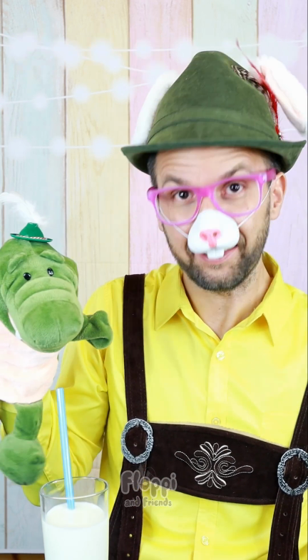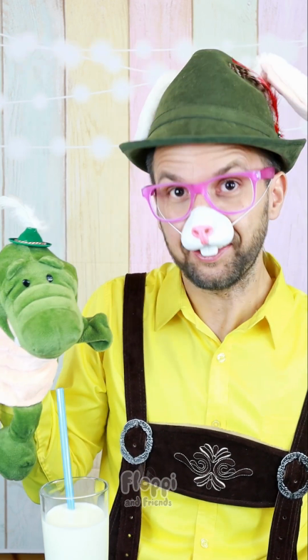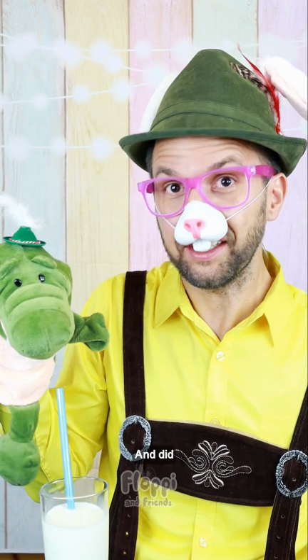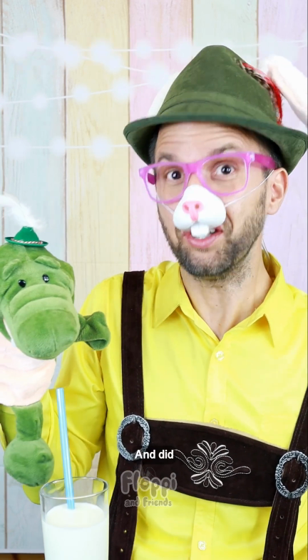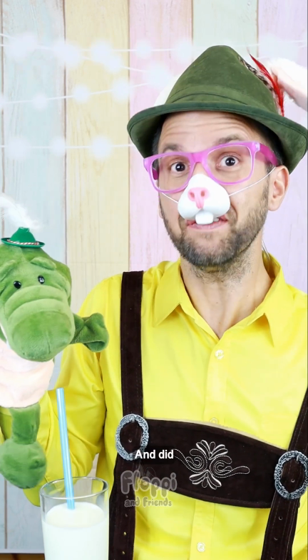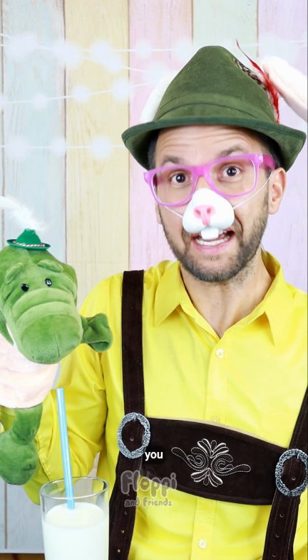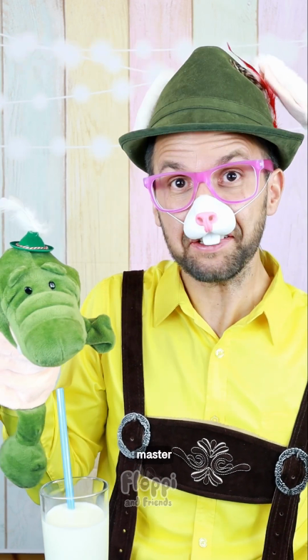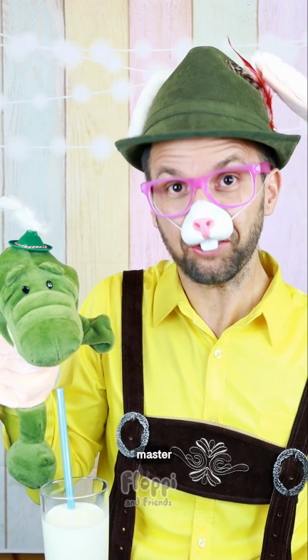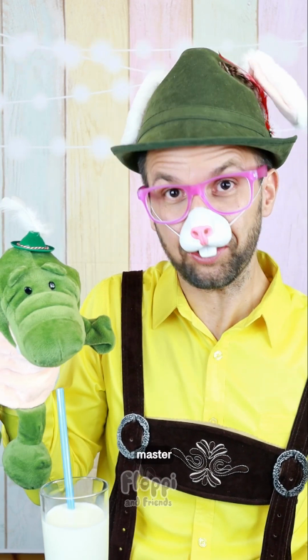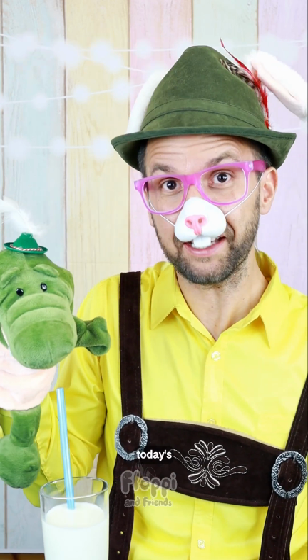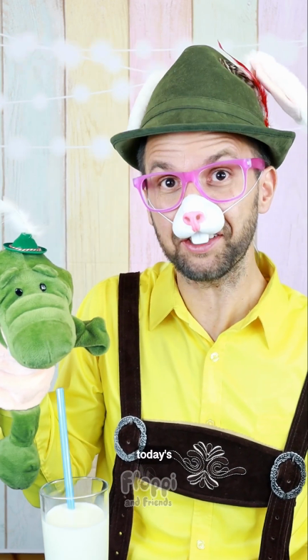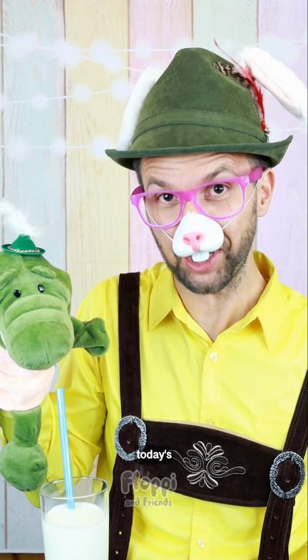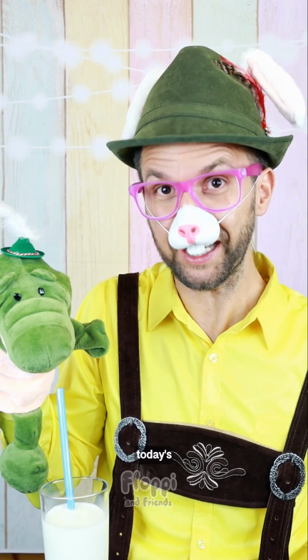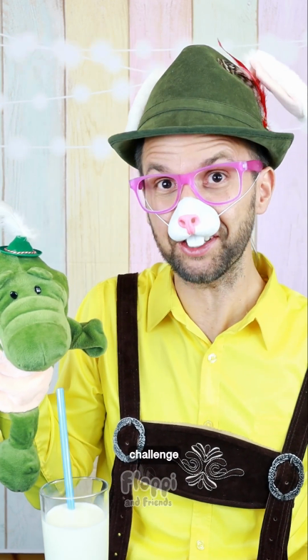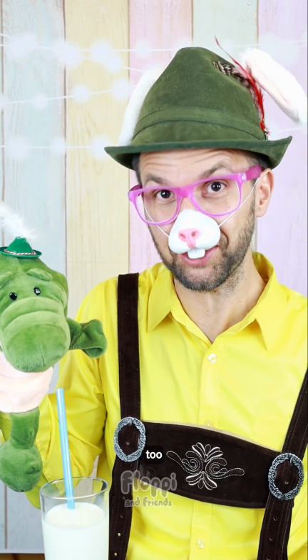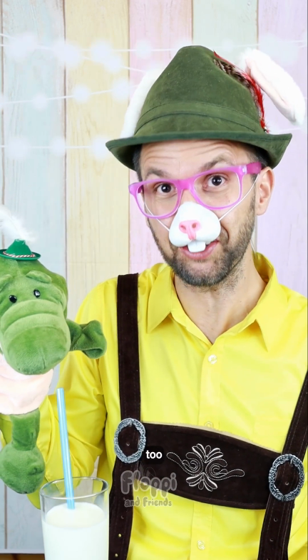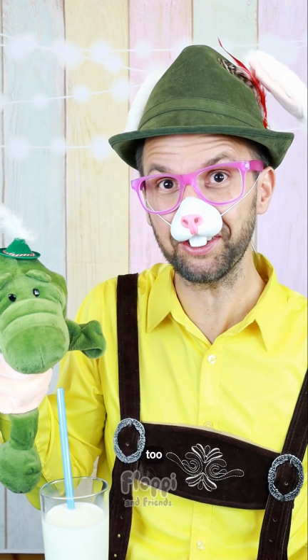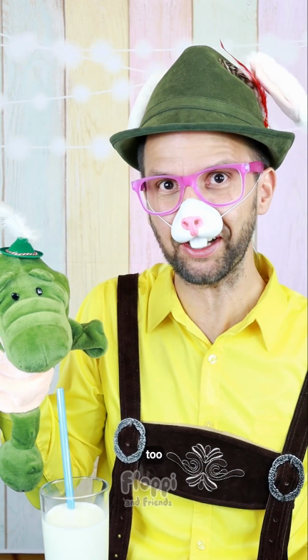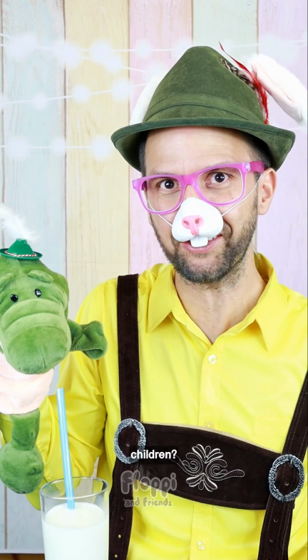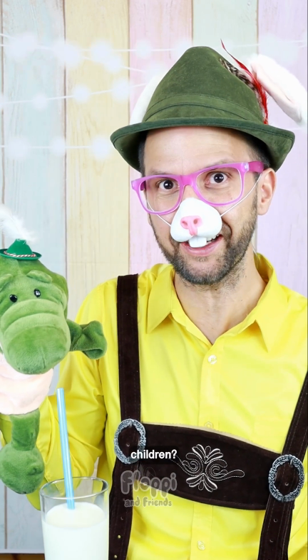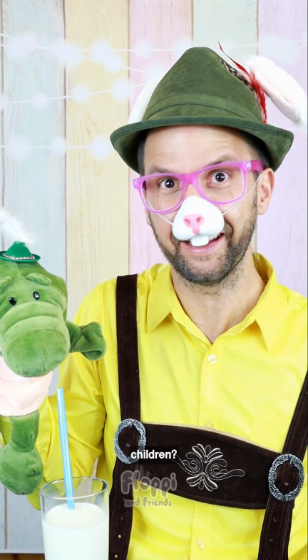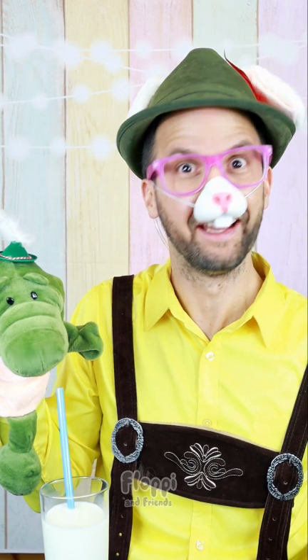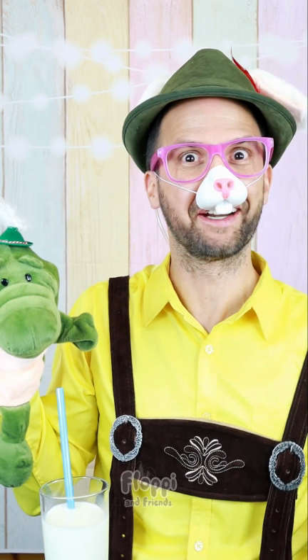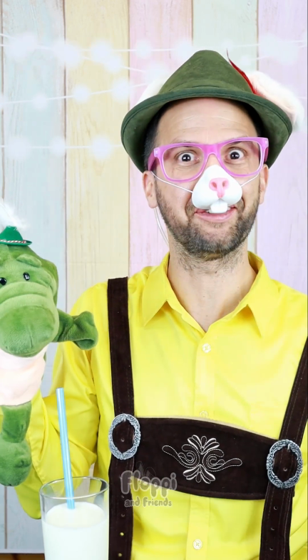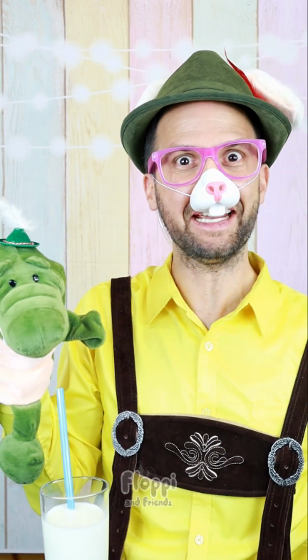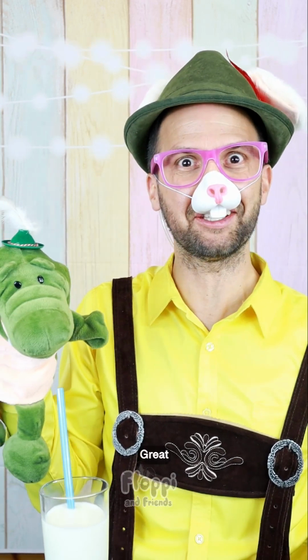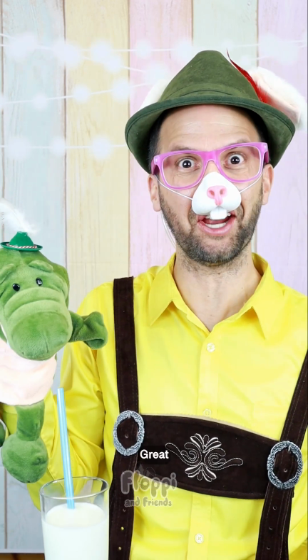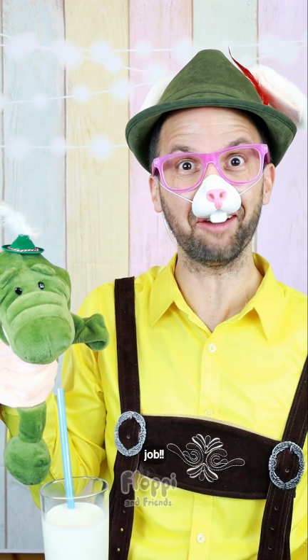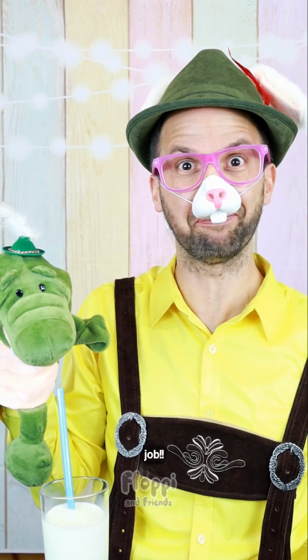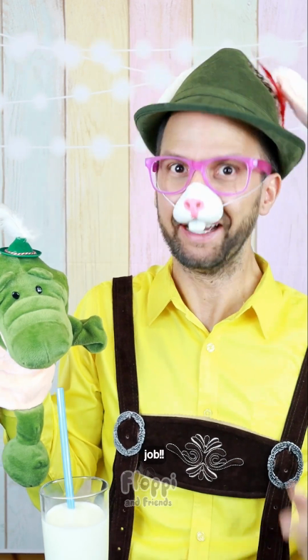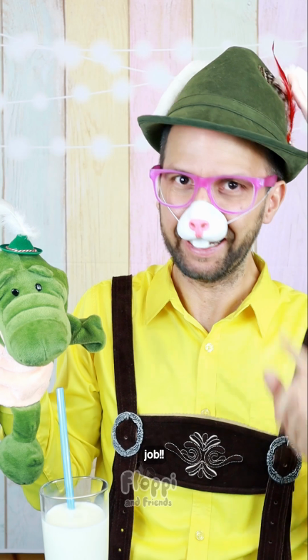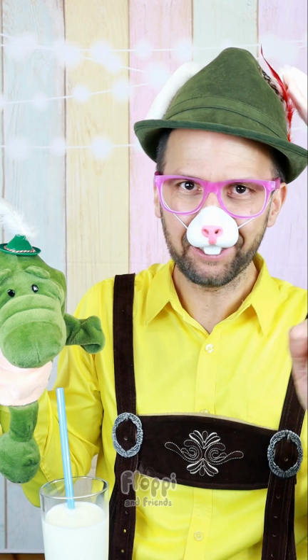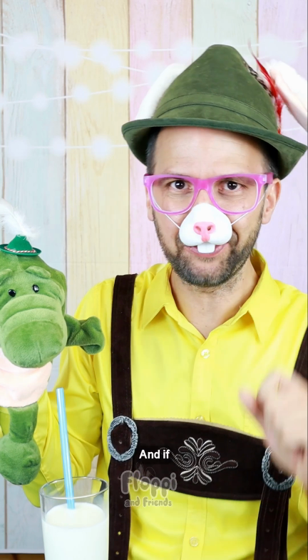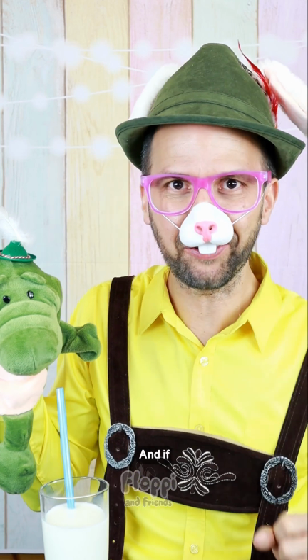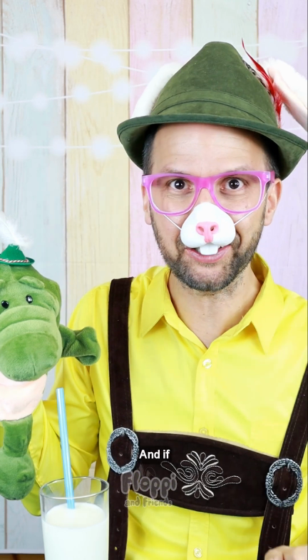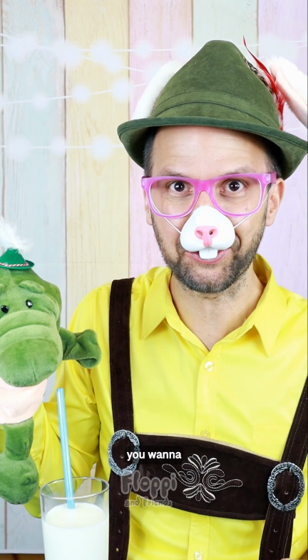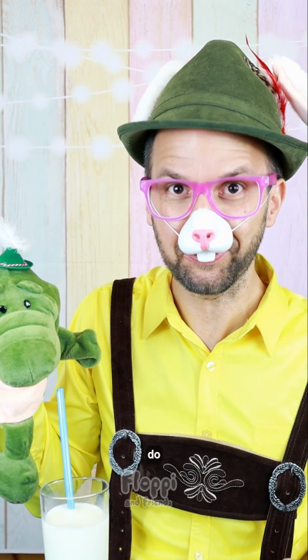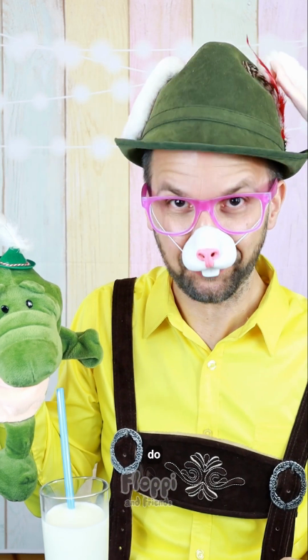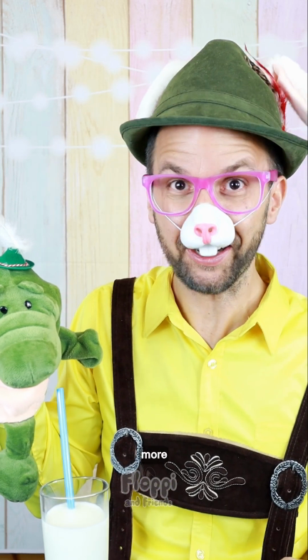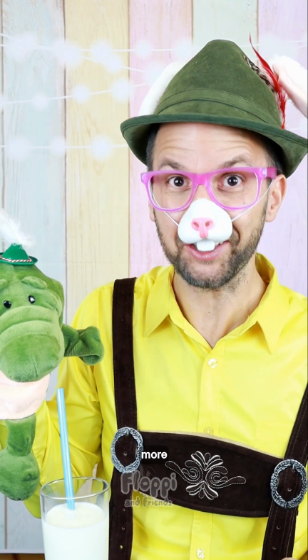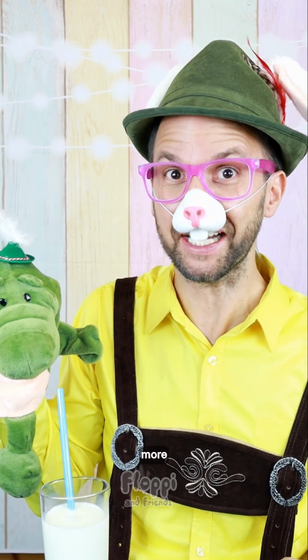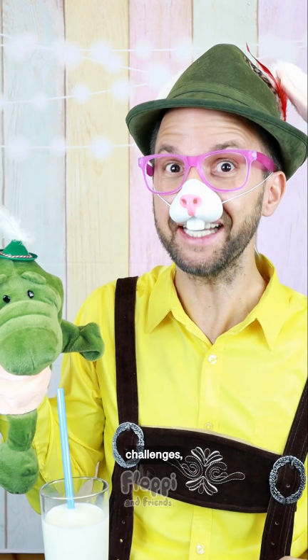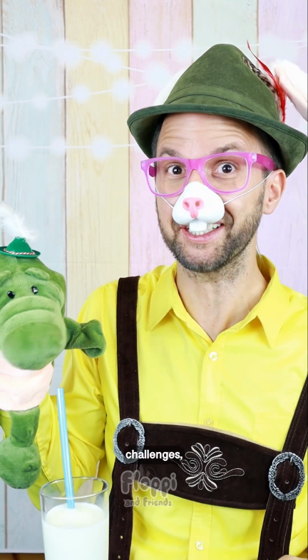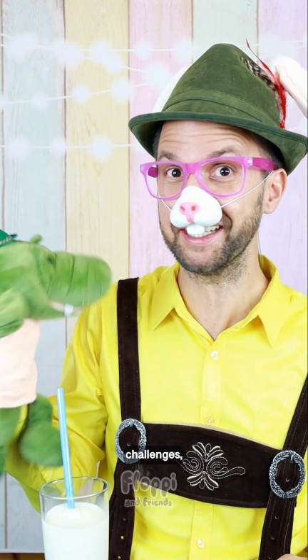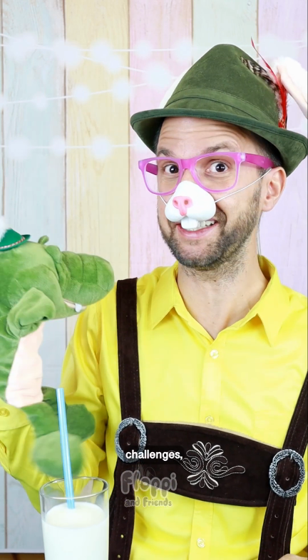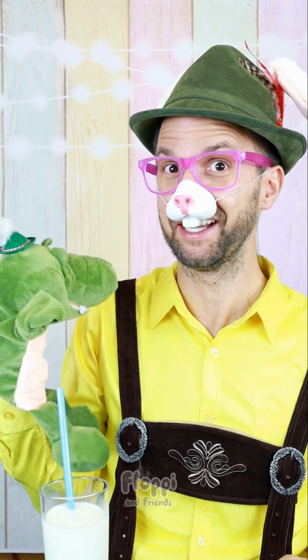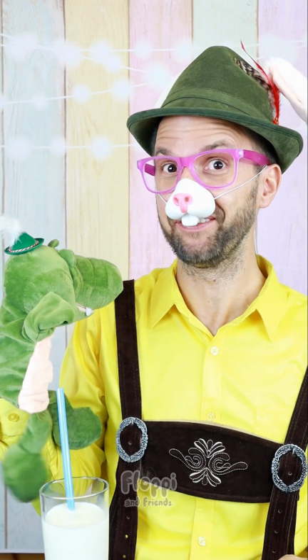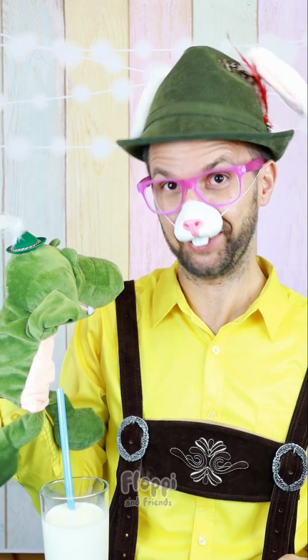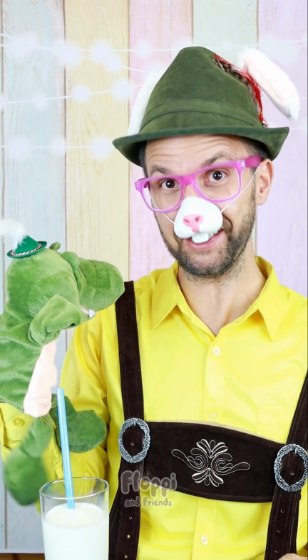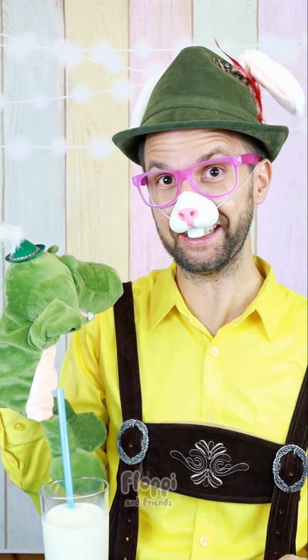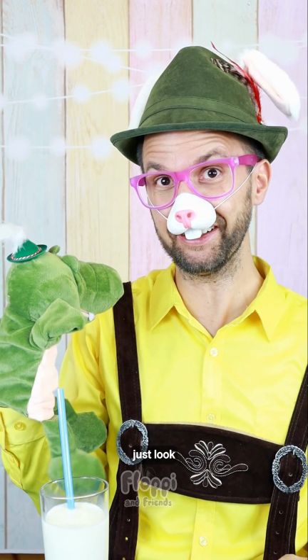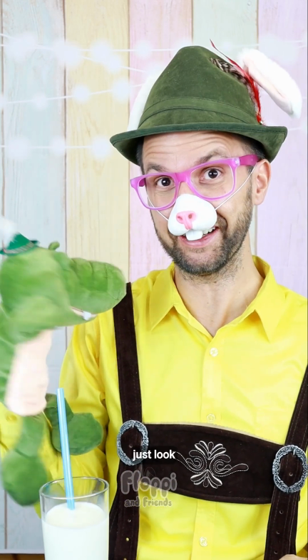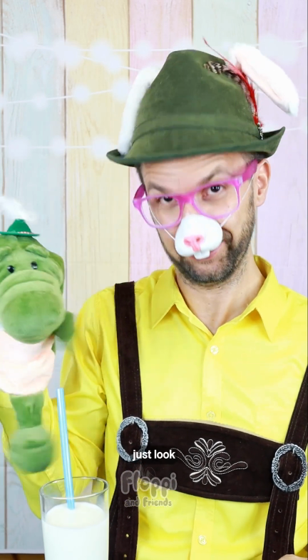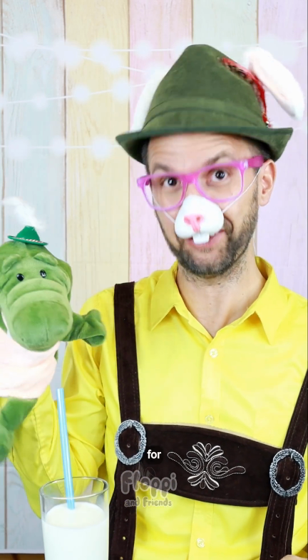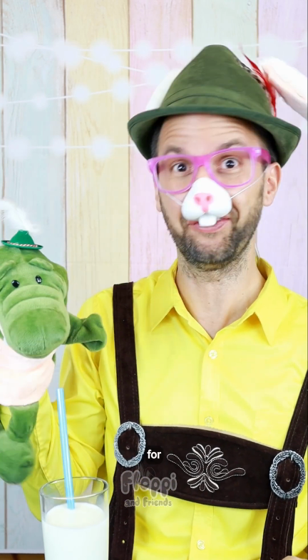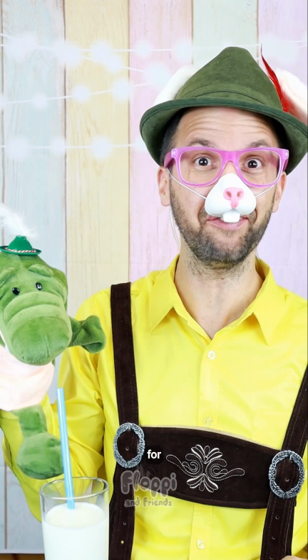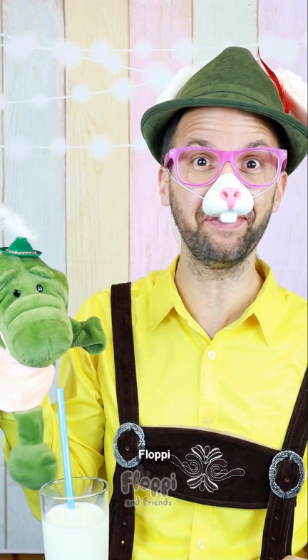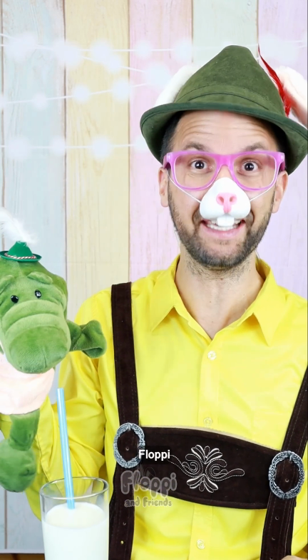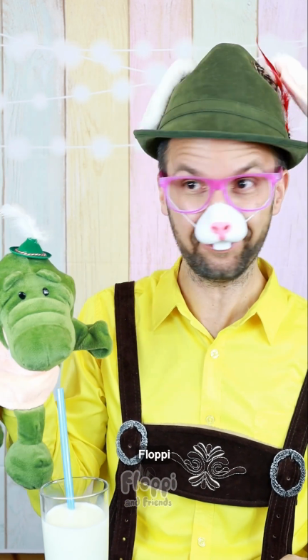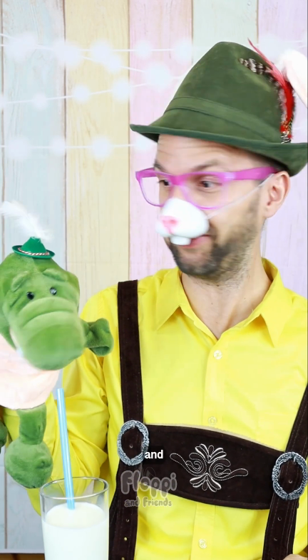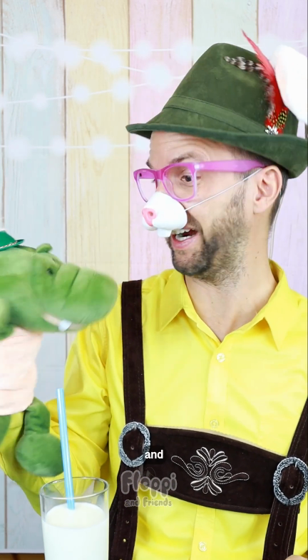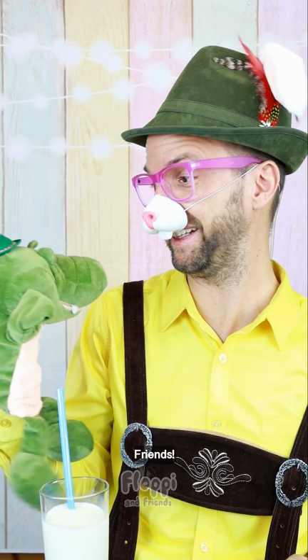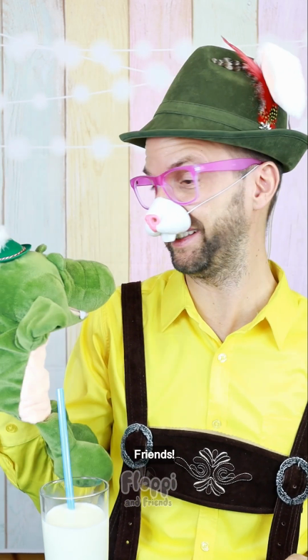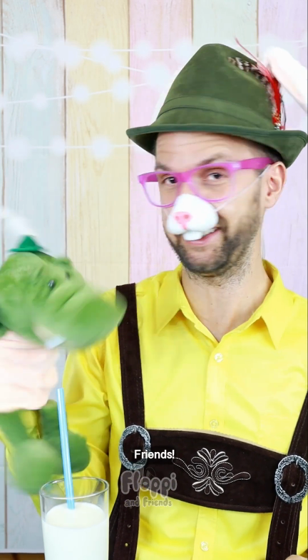And did you master today's challenge too, children? Great job! And if you want to do more challenges, just look for Floppy at friends.